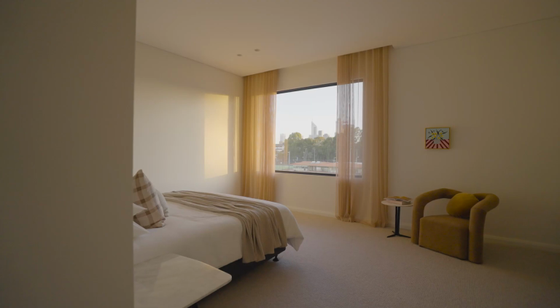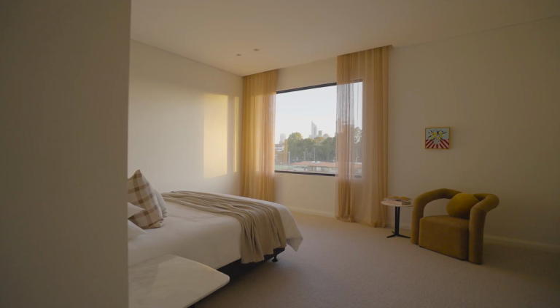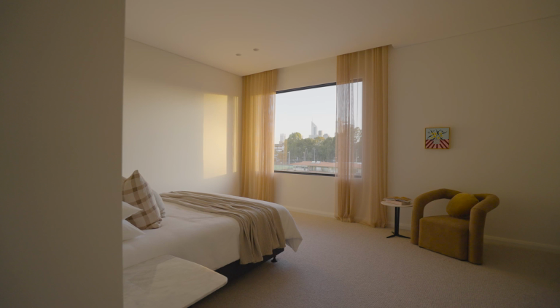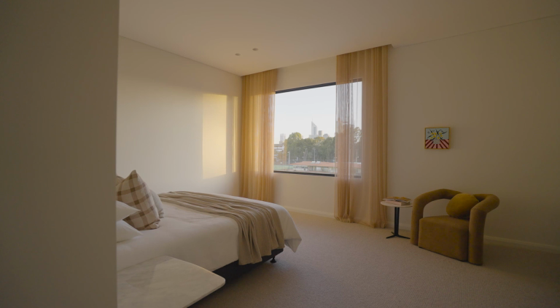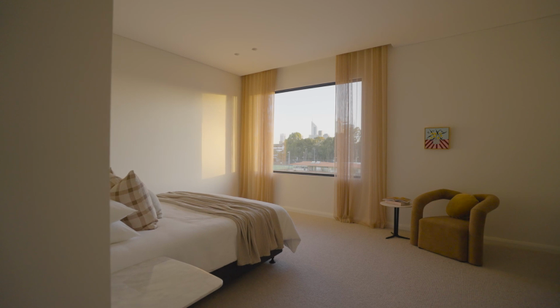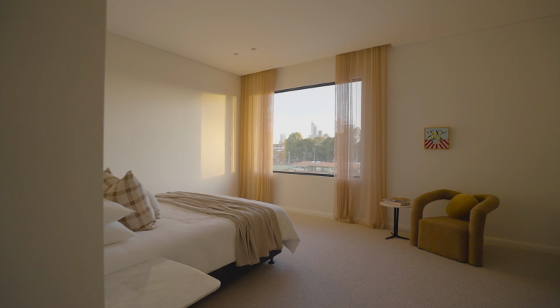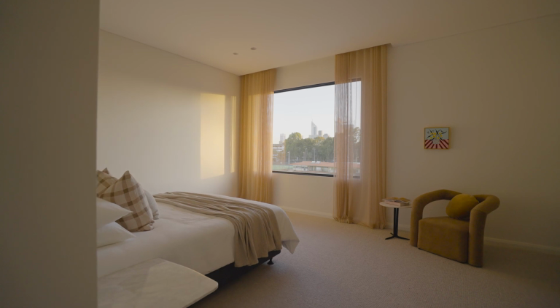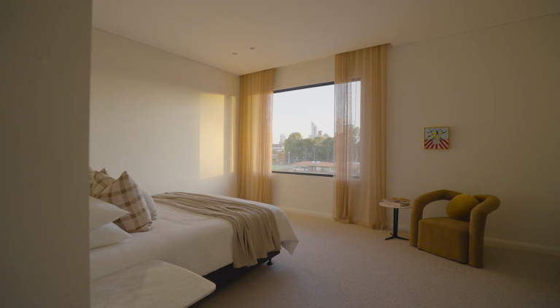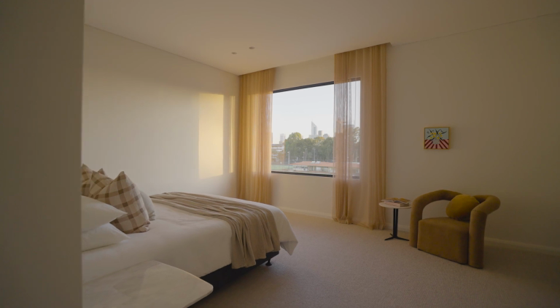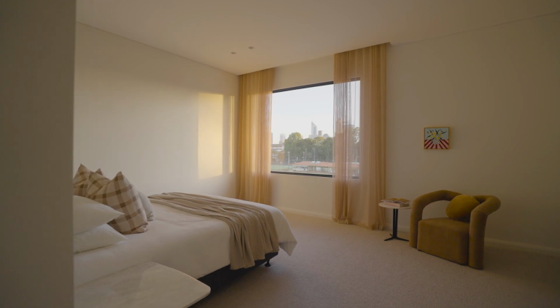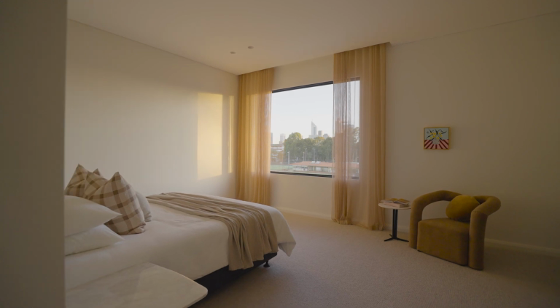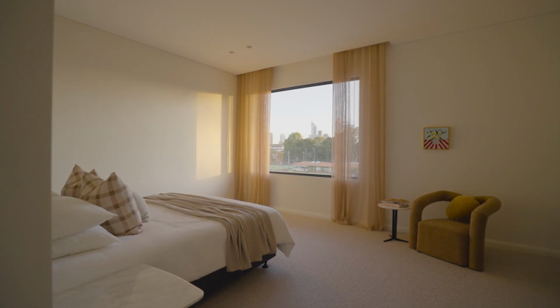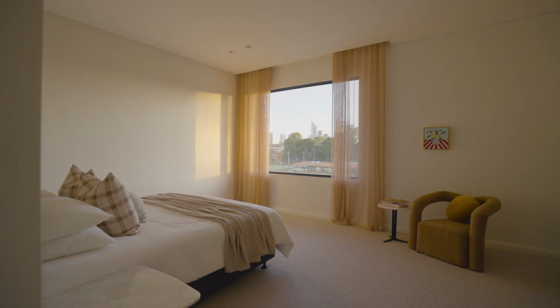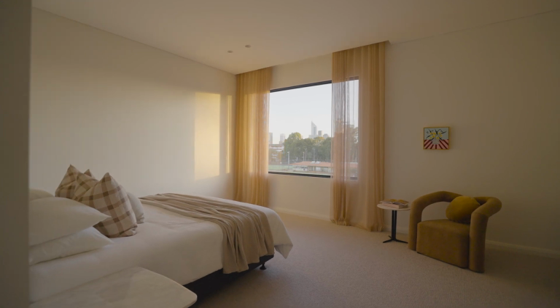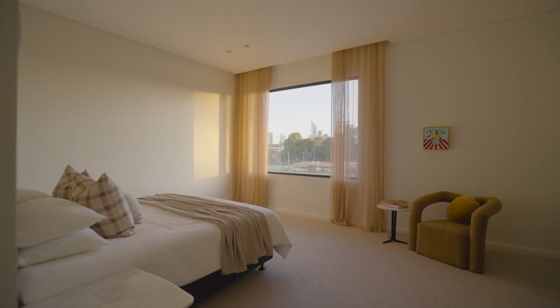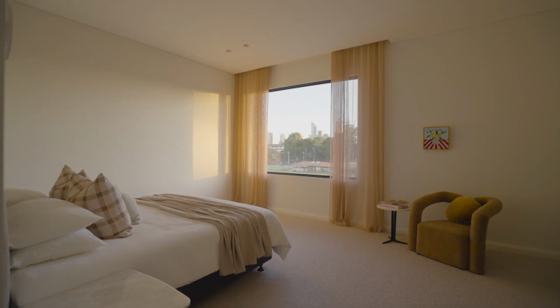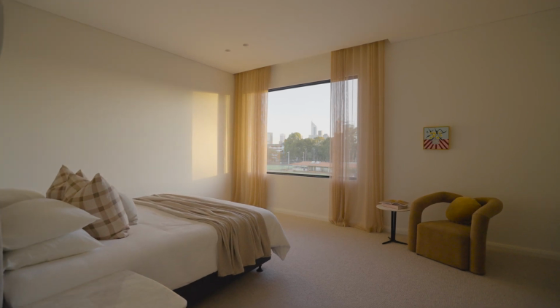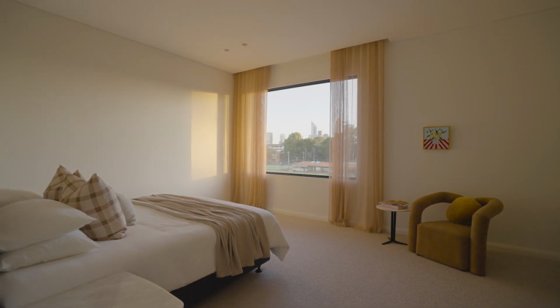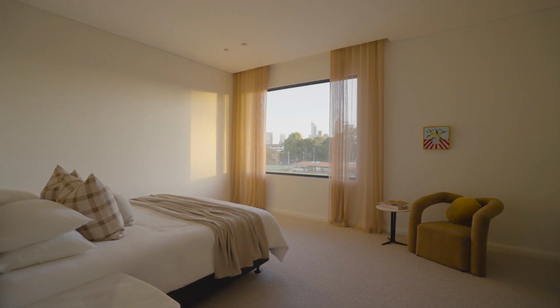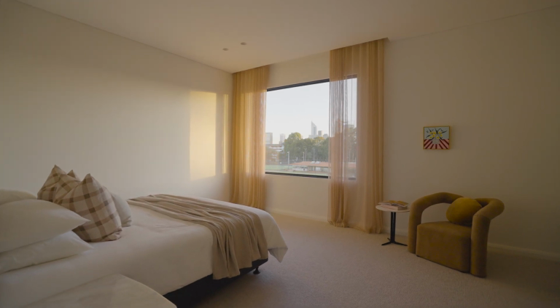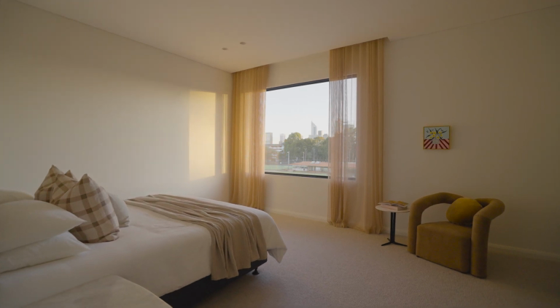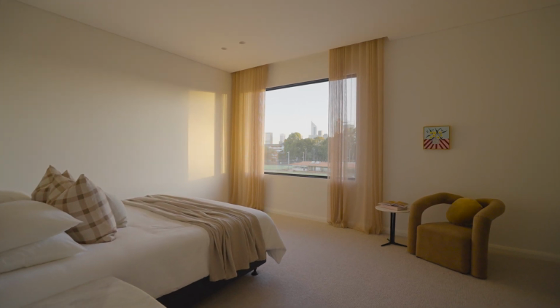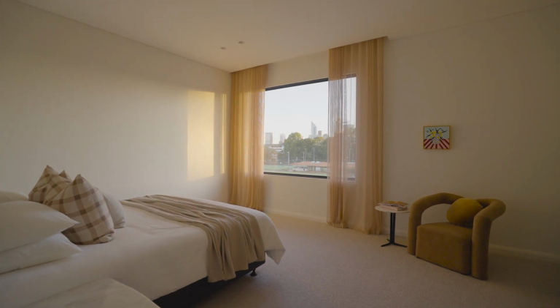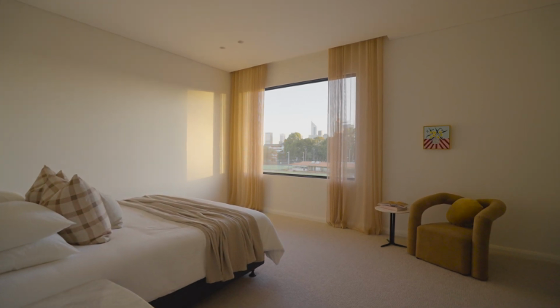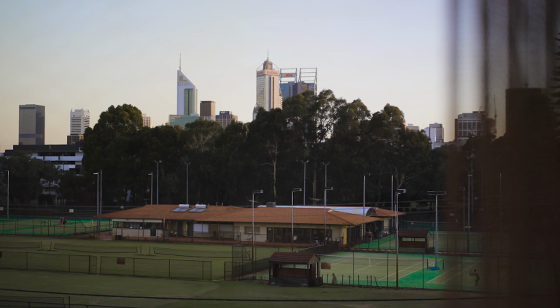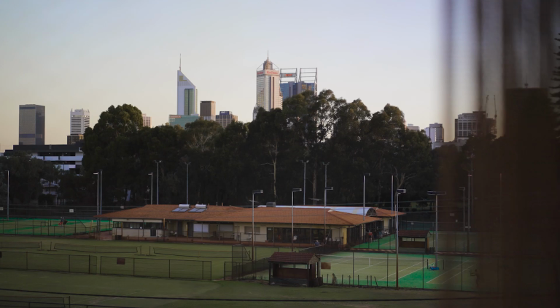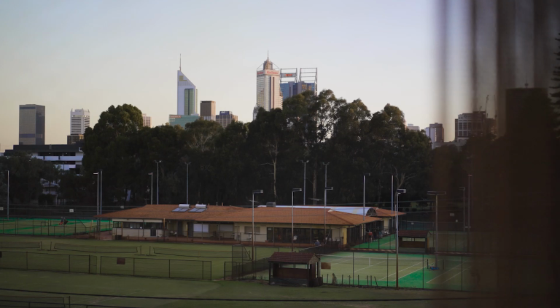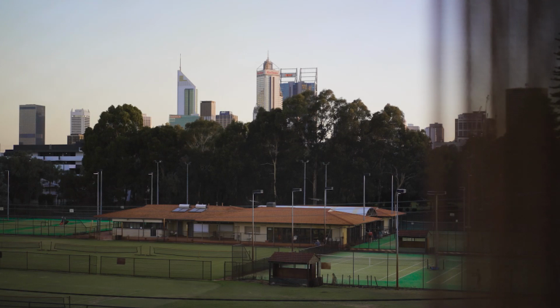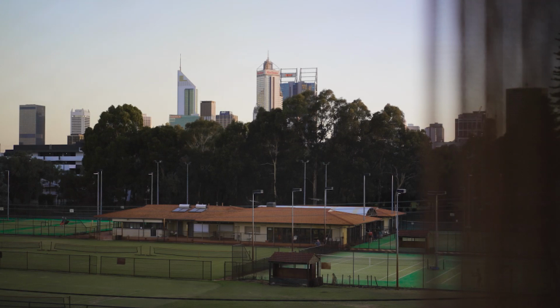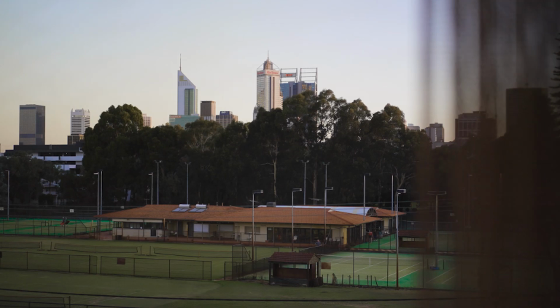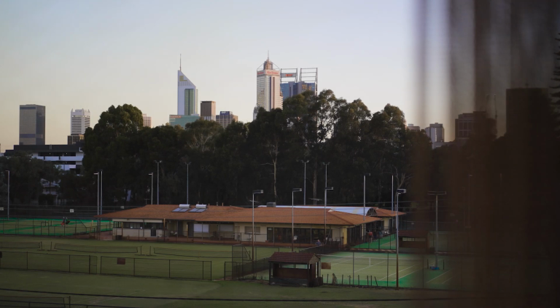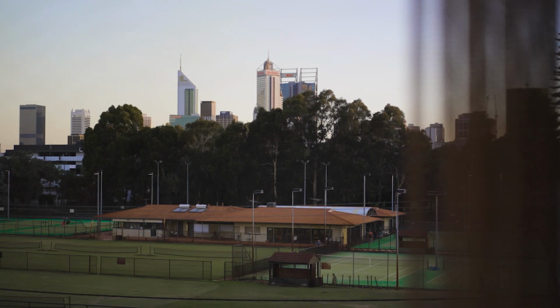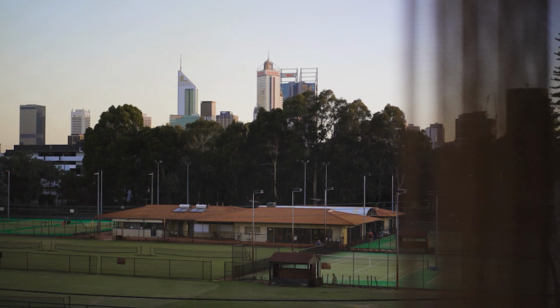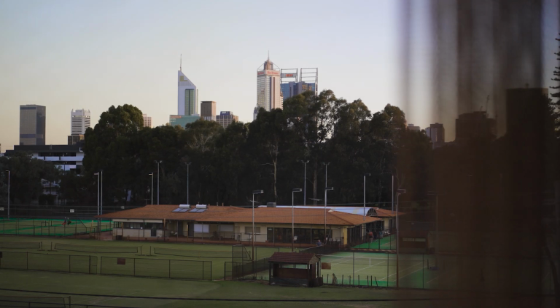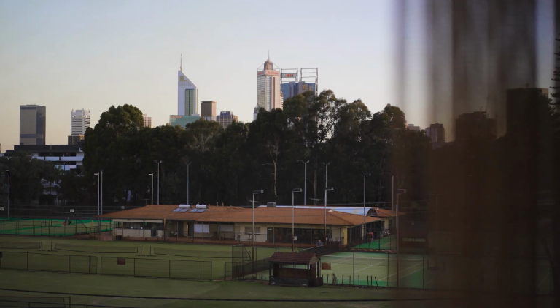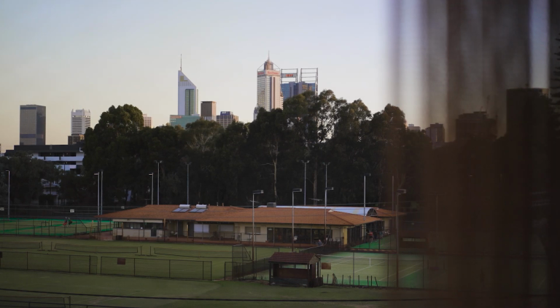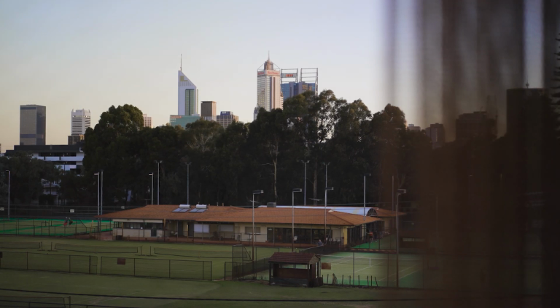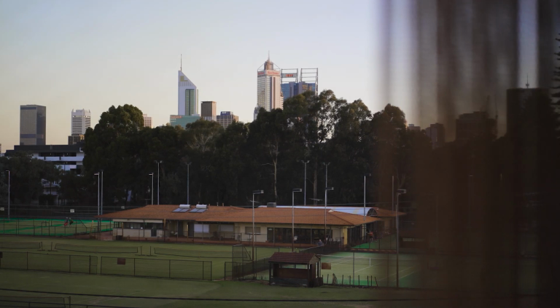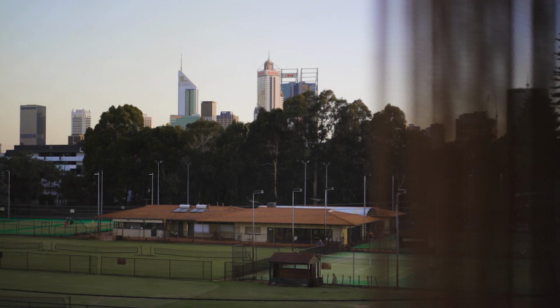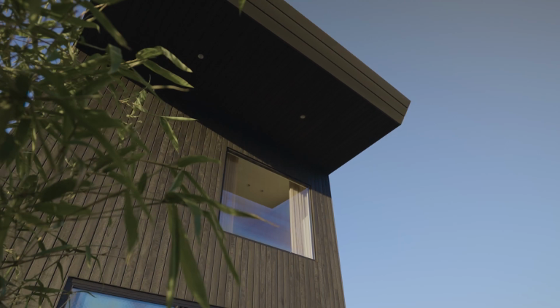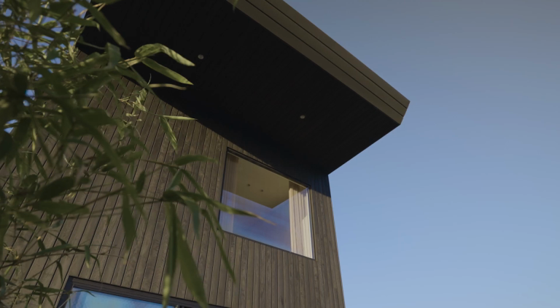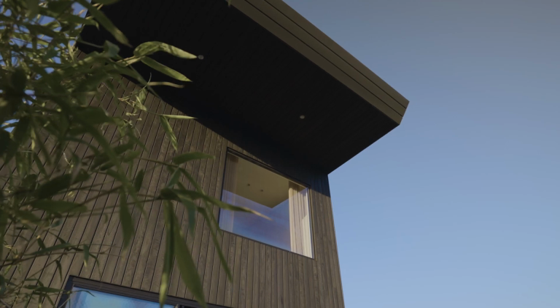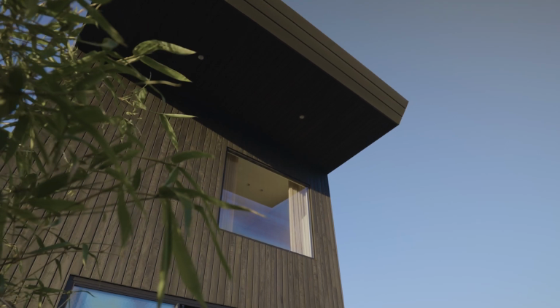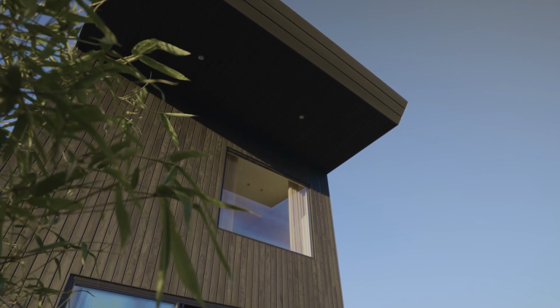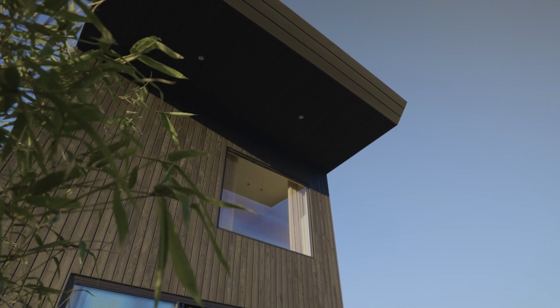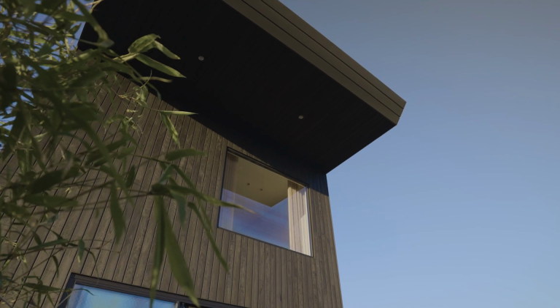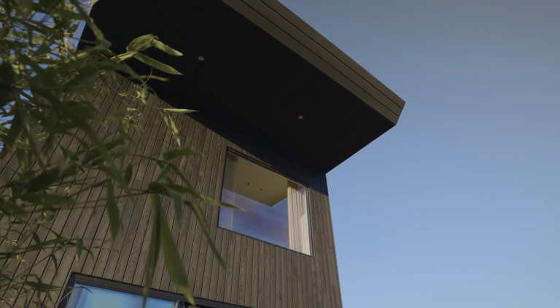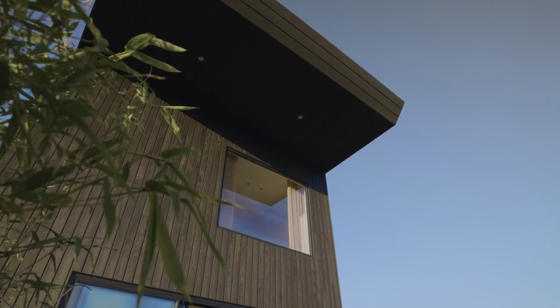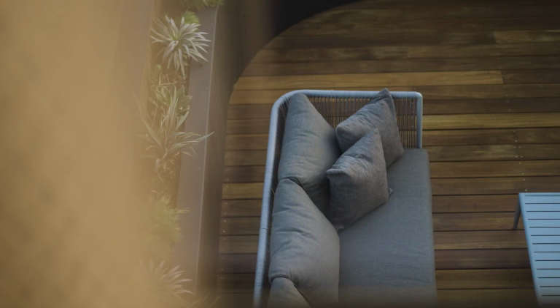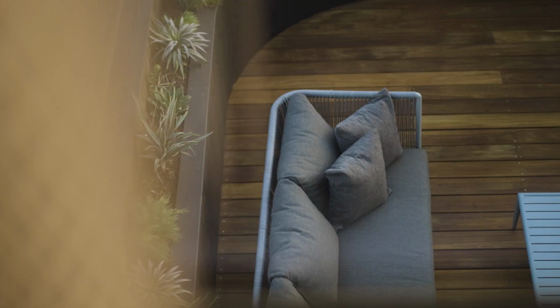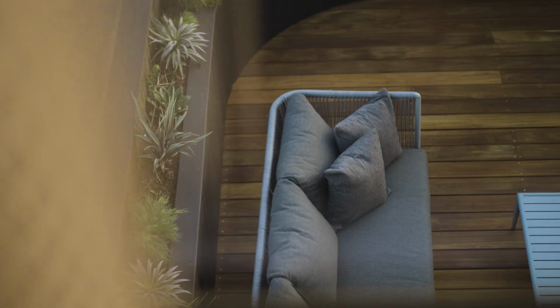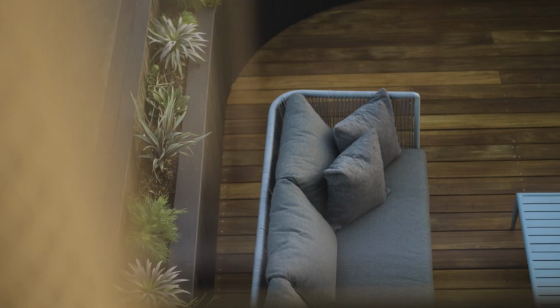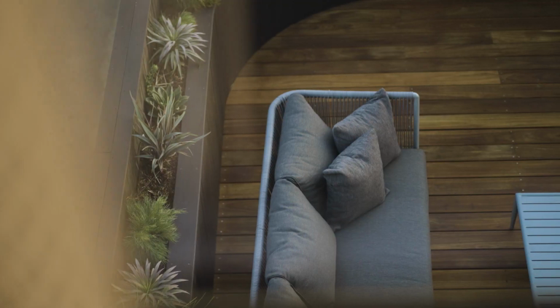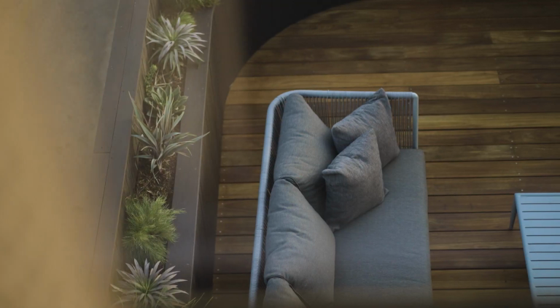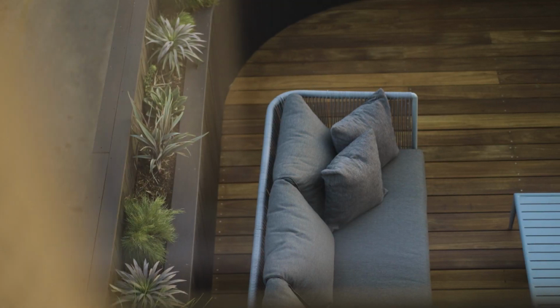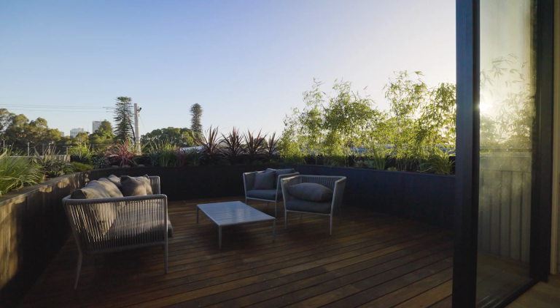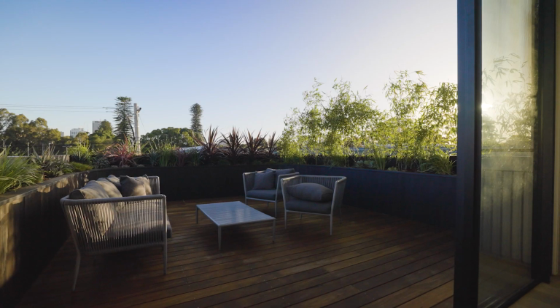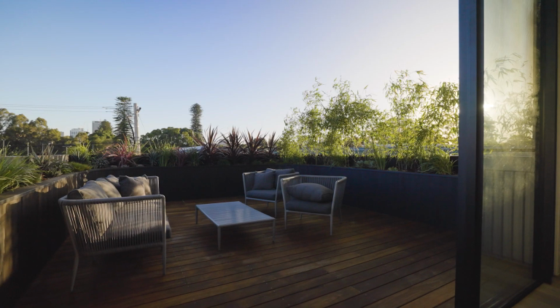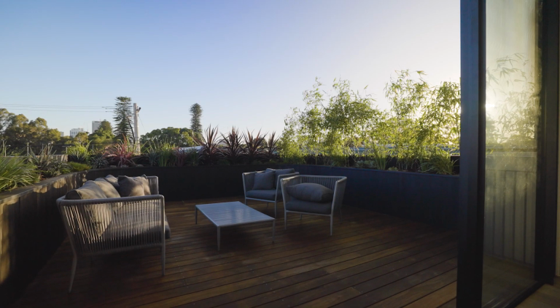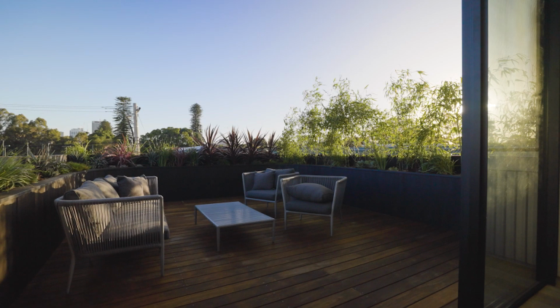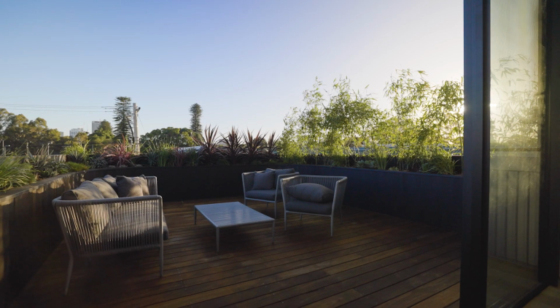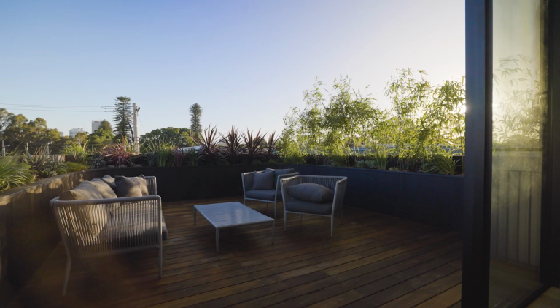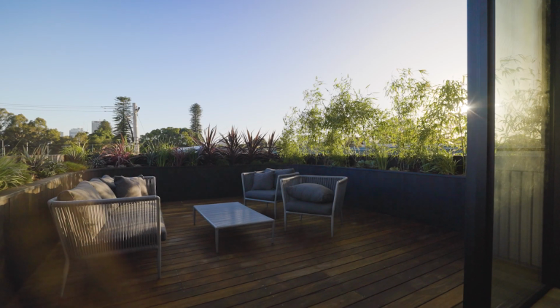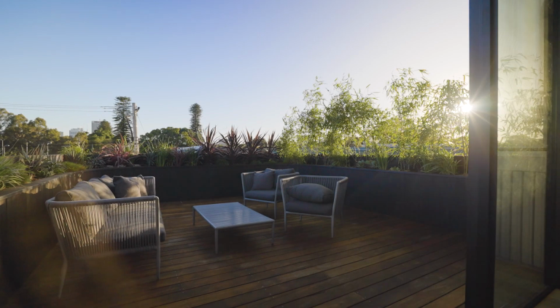With a vantage point from every level, each floor captures views to the city, with the second floor featuring a large roof terrace for entertaining.